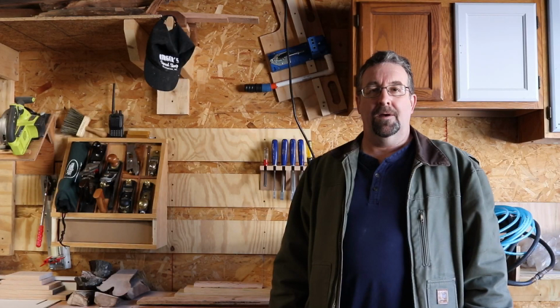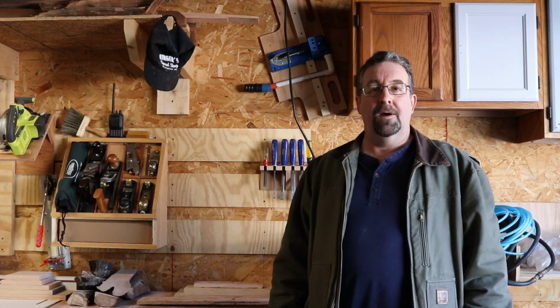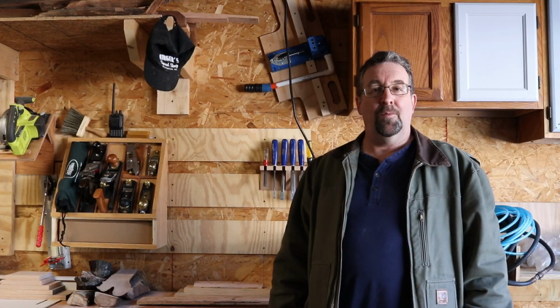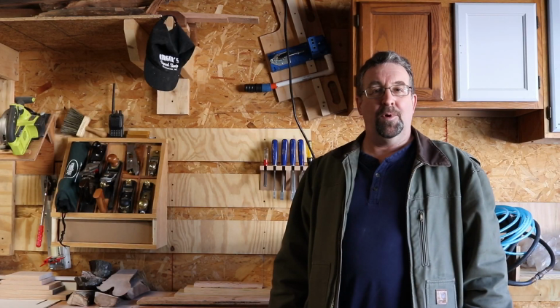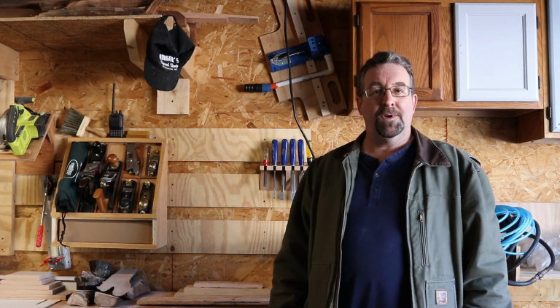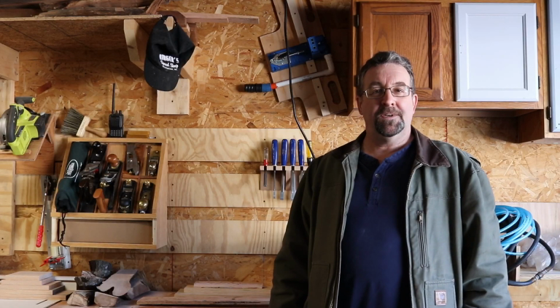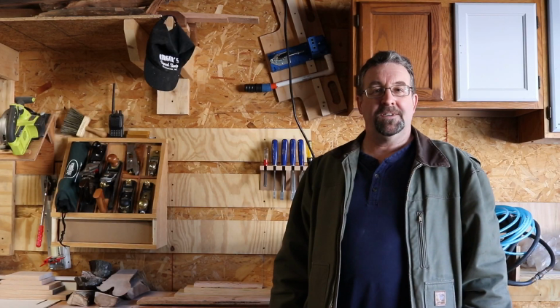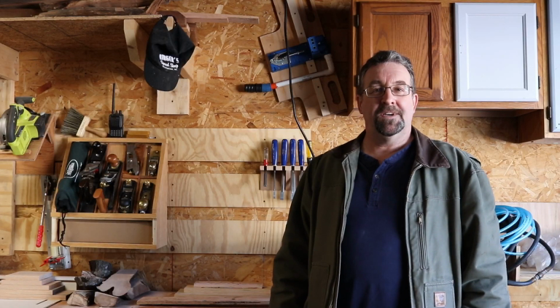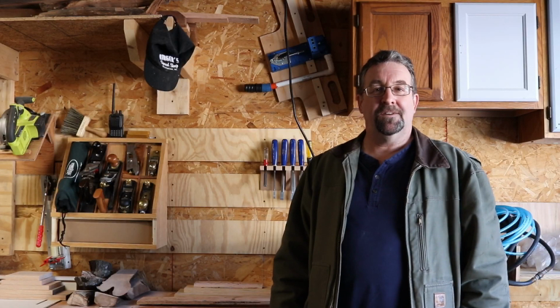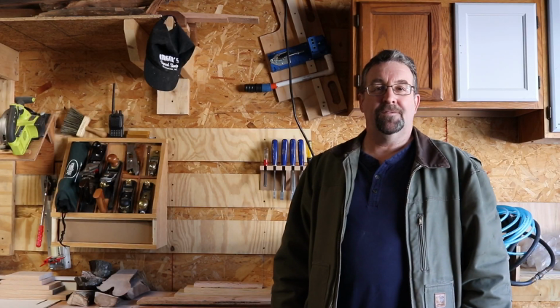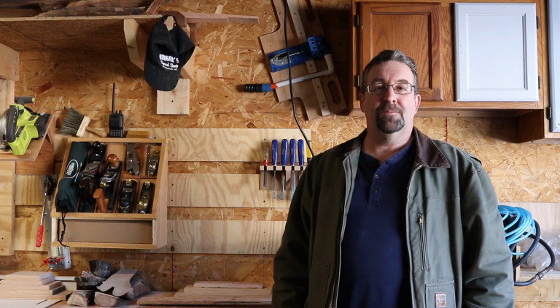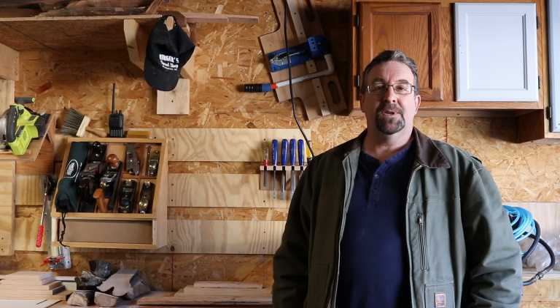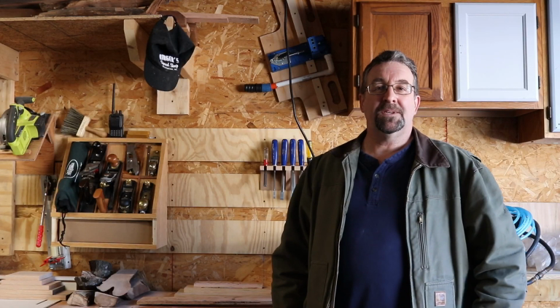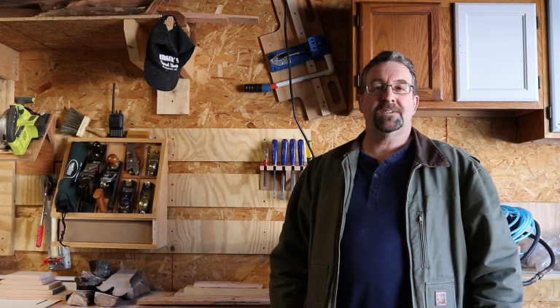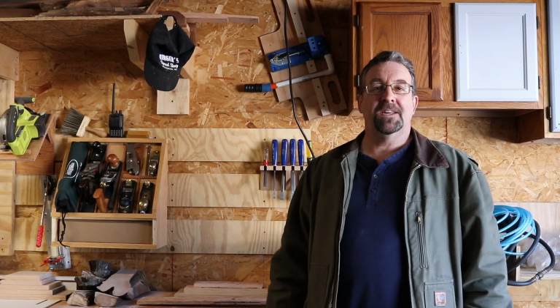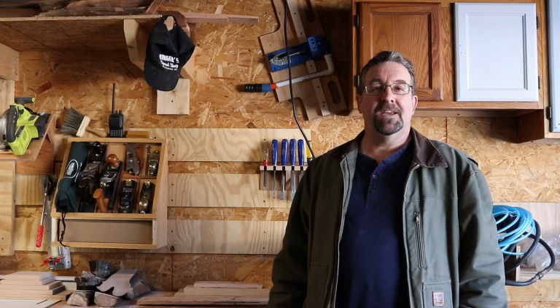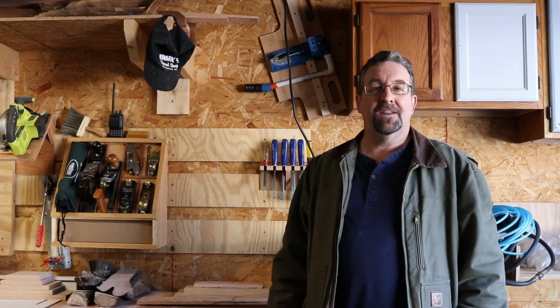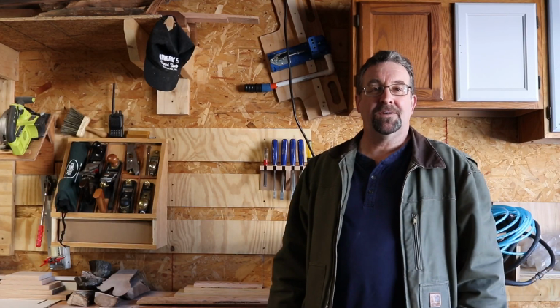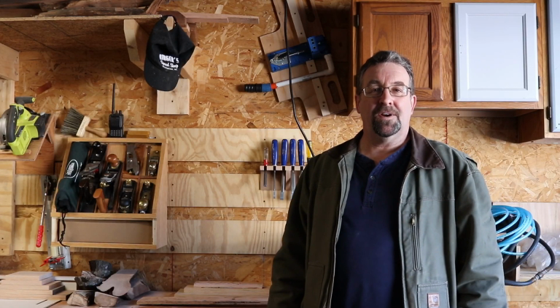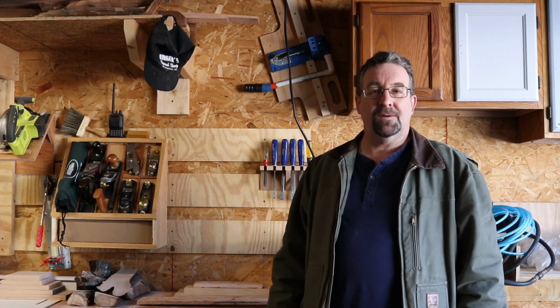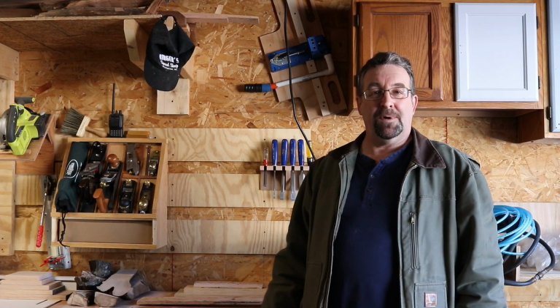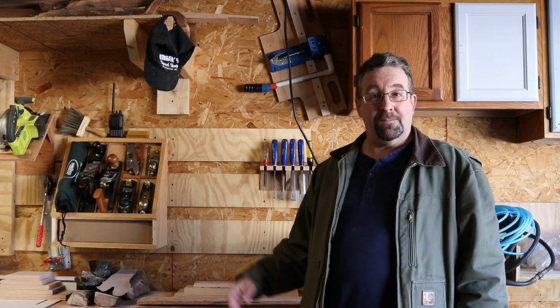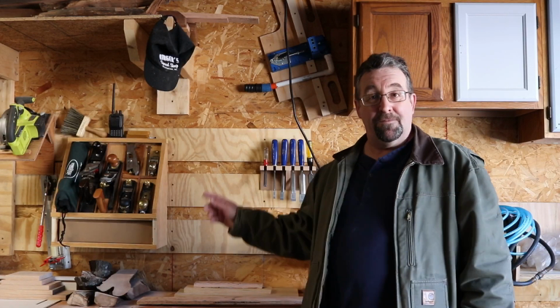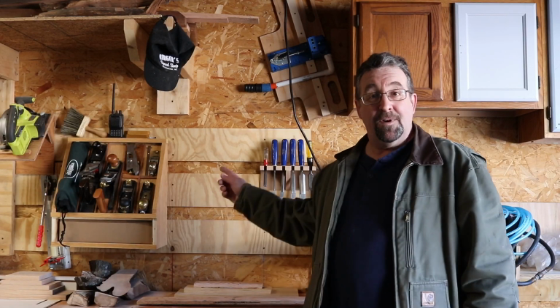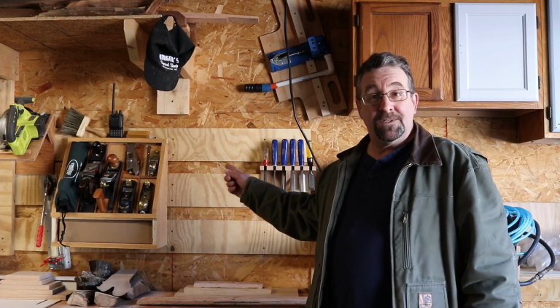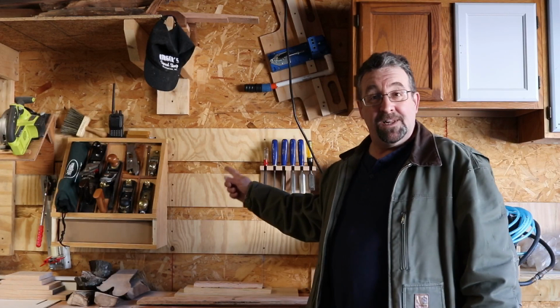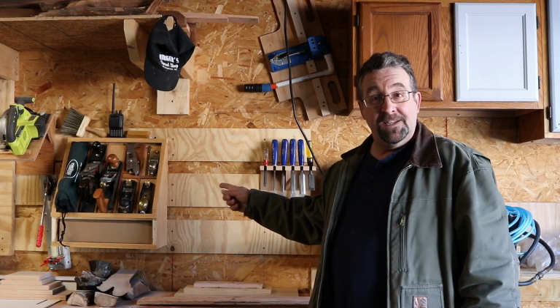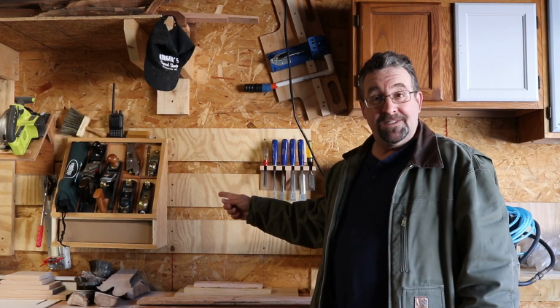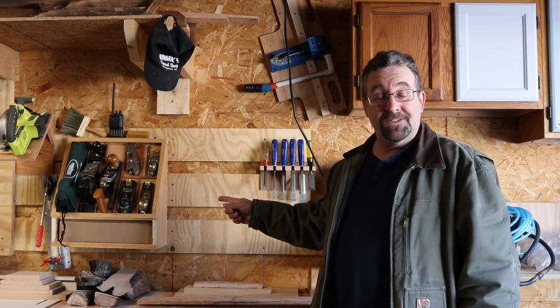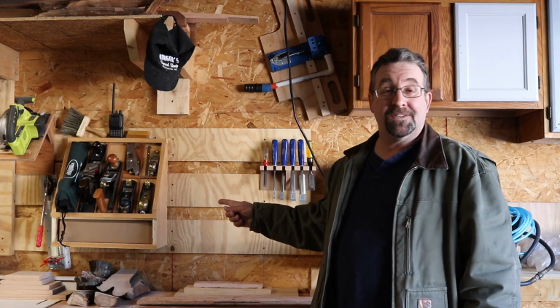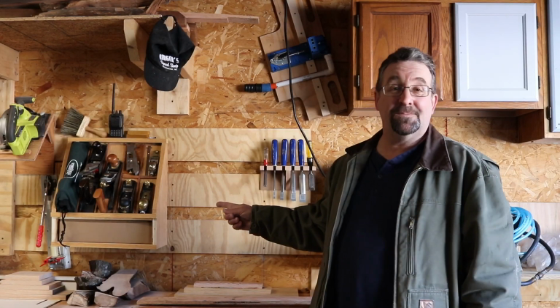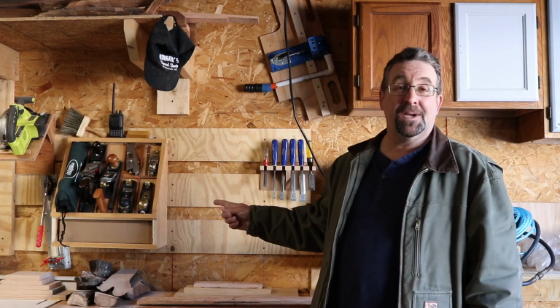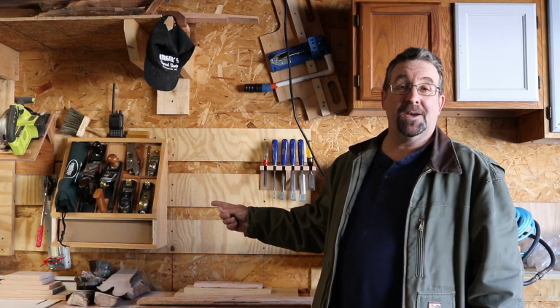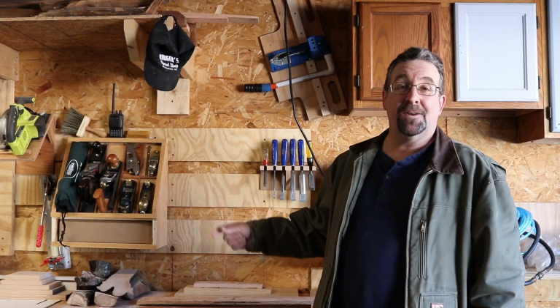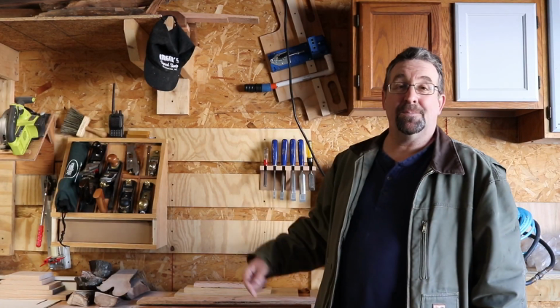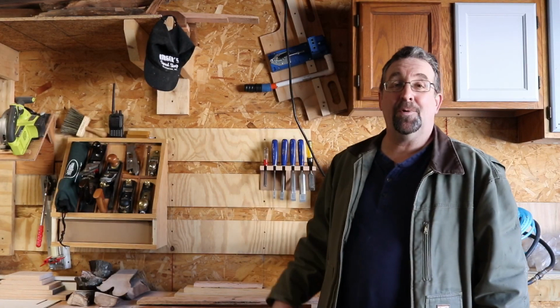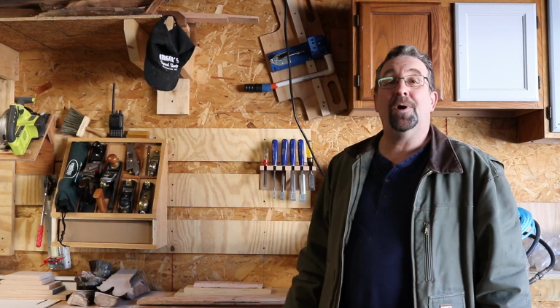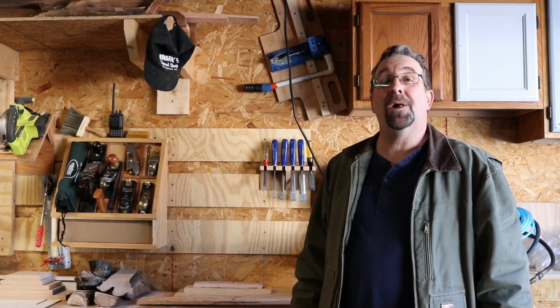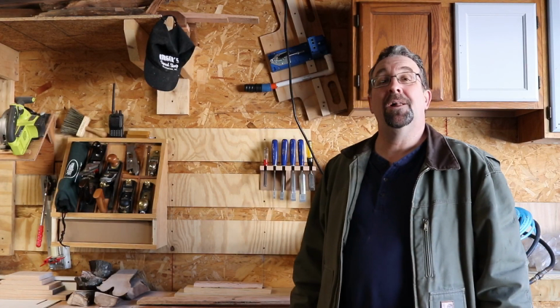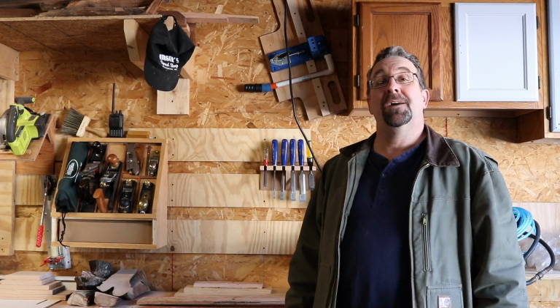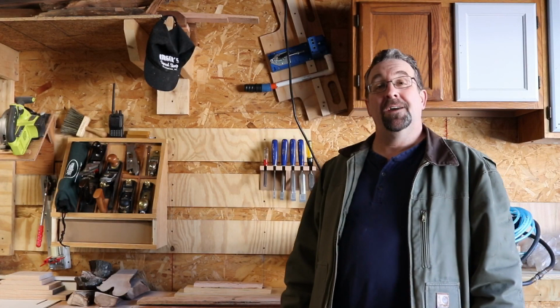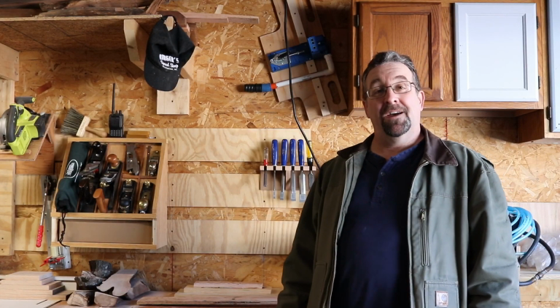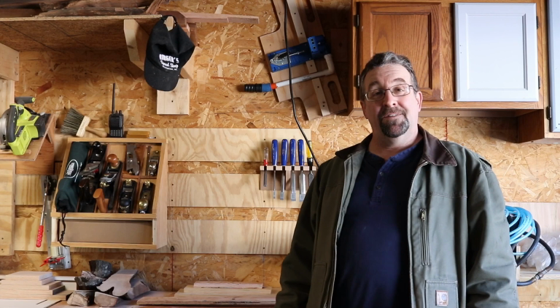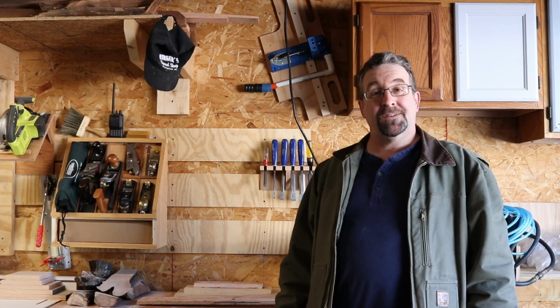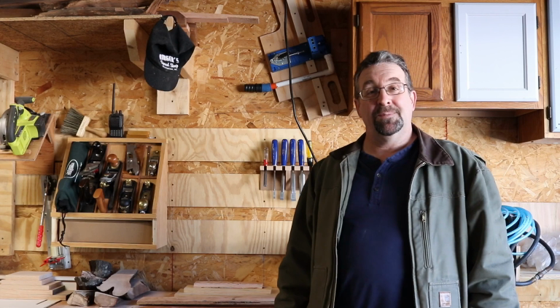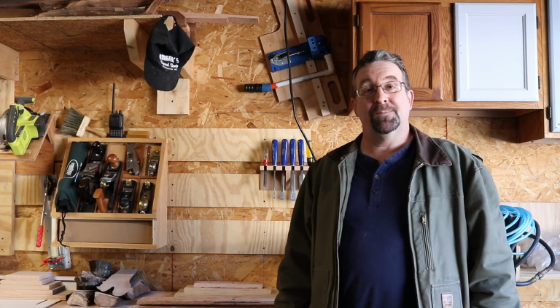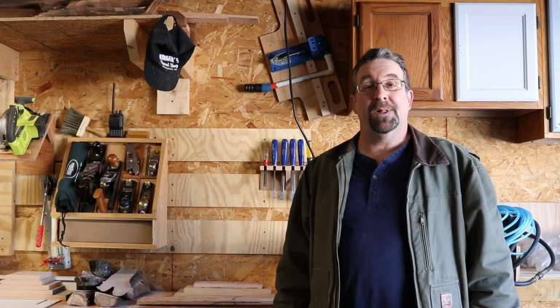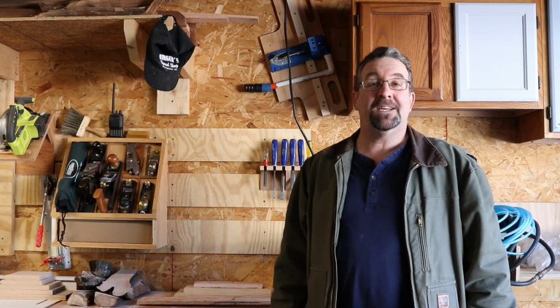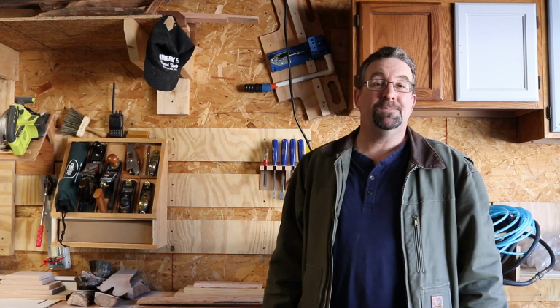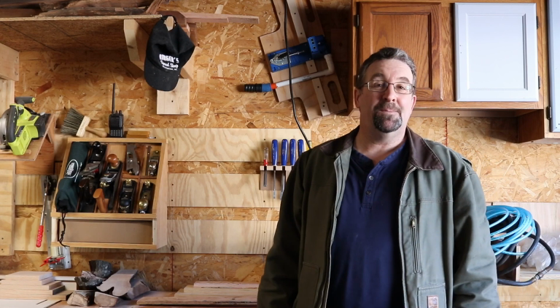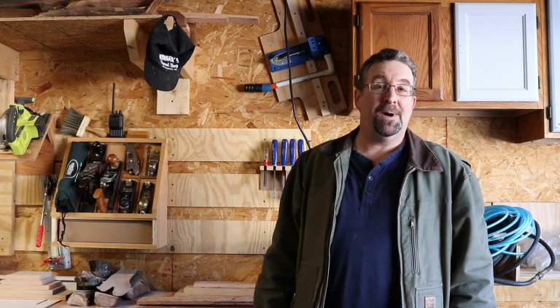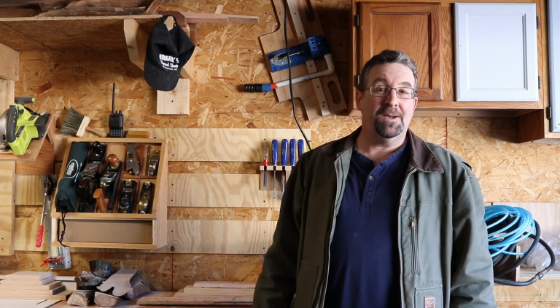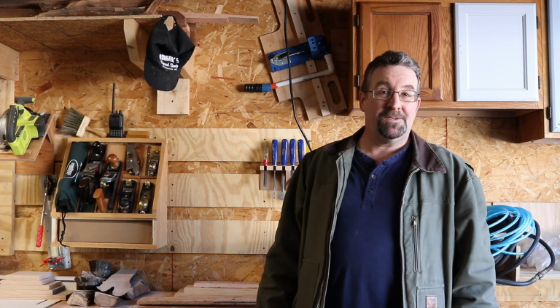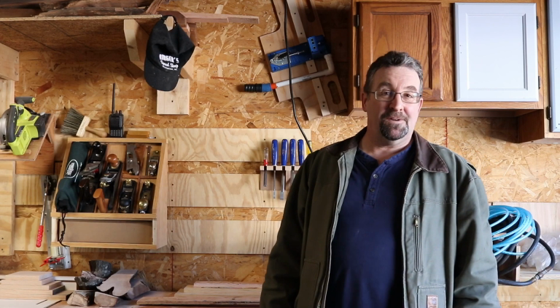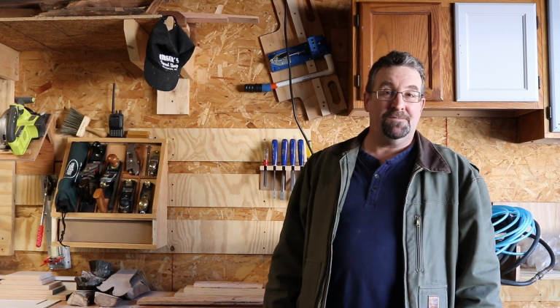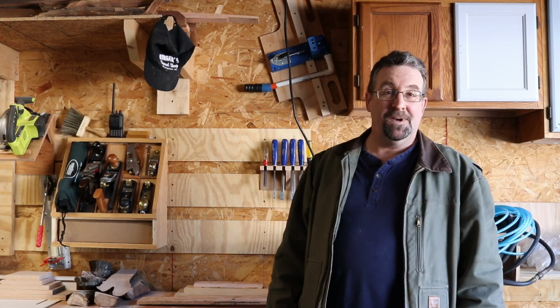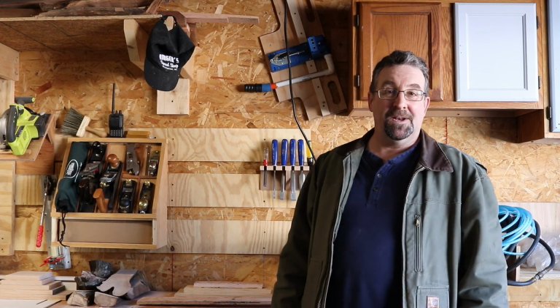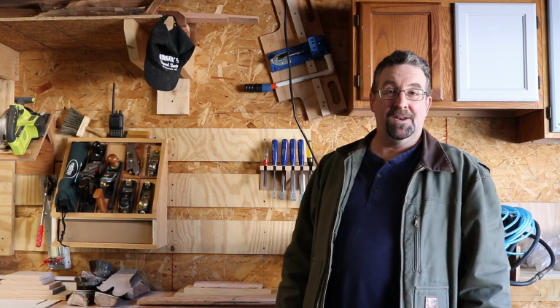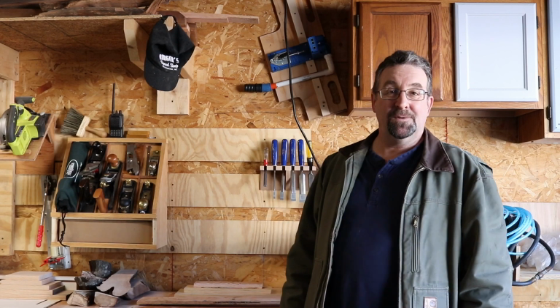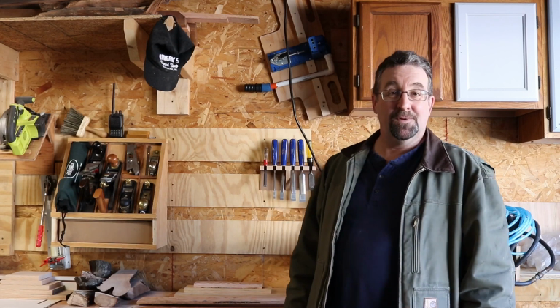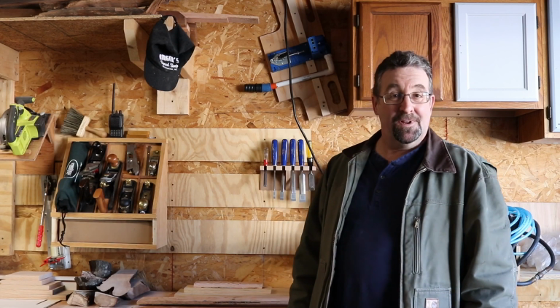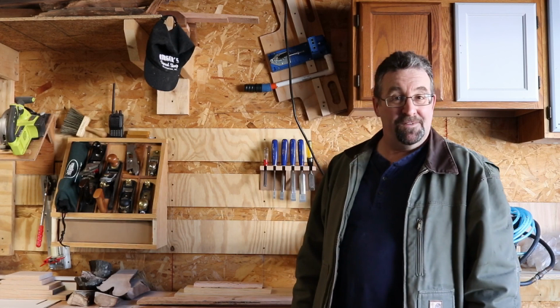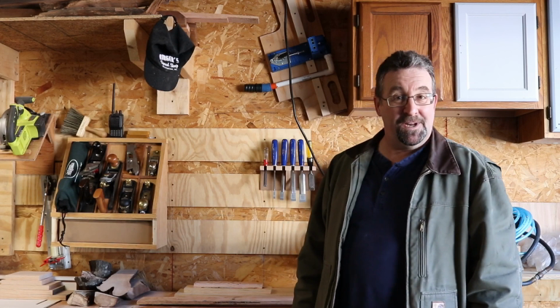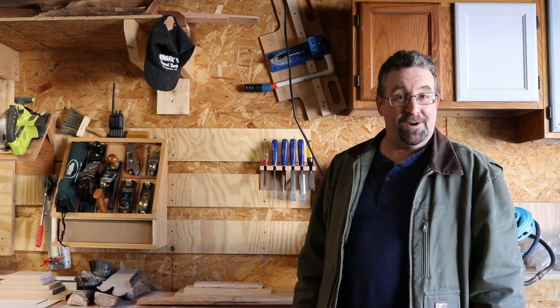I wanted to take a few minutes today and talk about my French cleat system I got on my wall. I've had some people ask me about it, so I figured I'd do a little video.